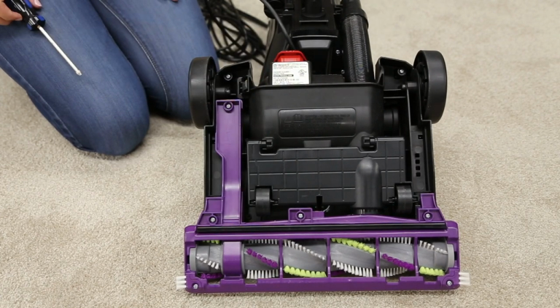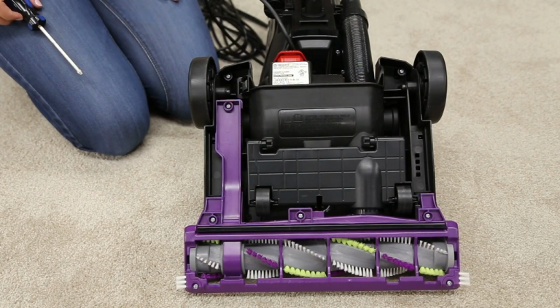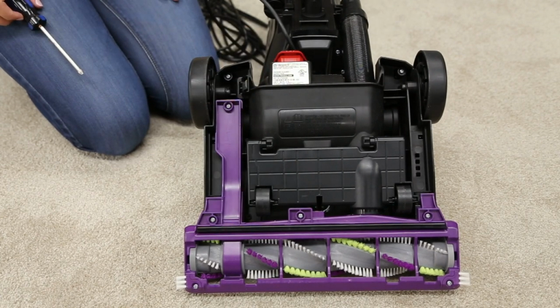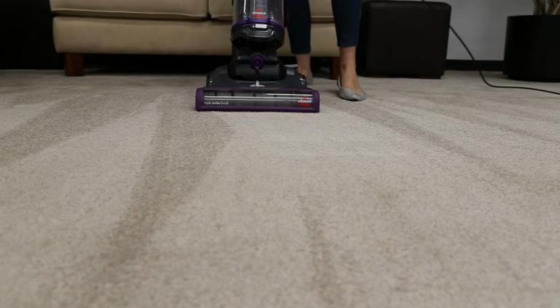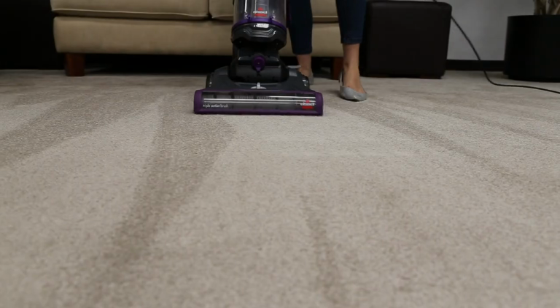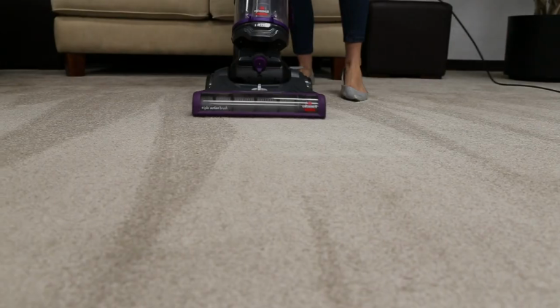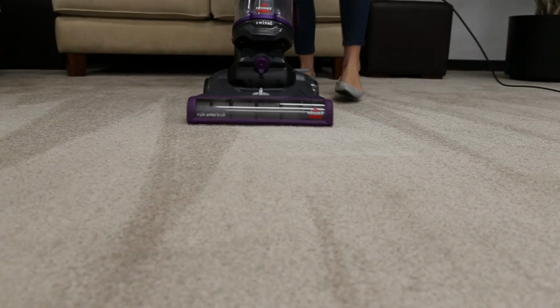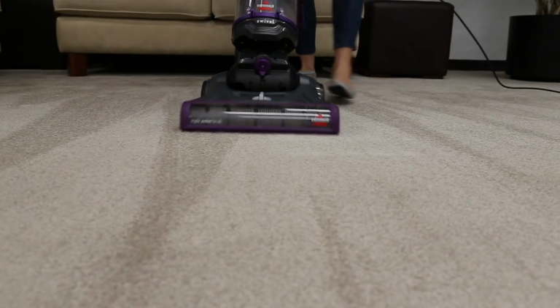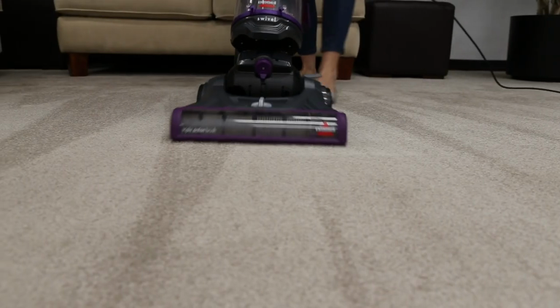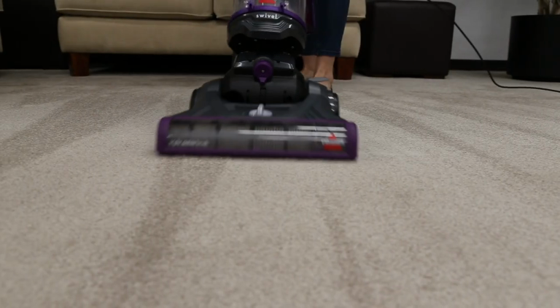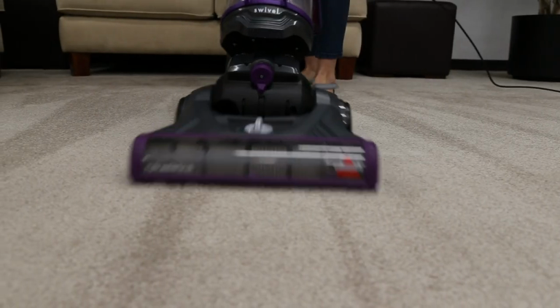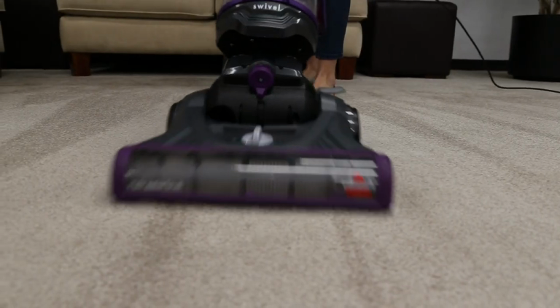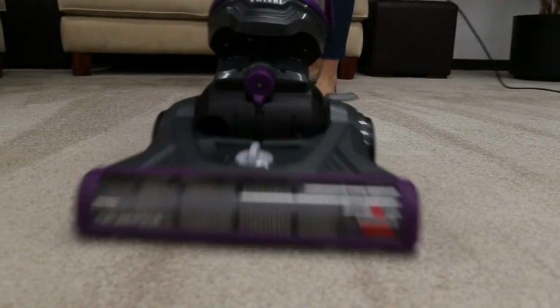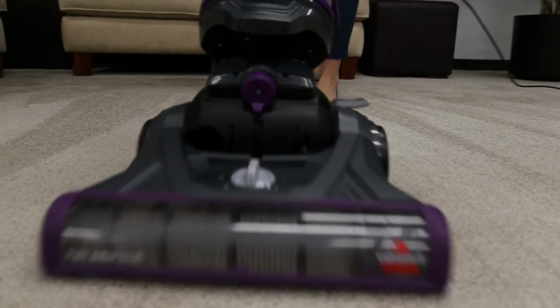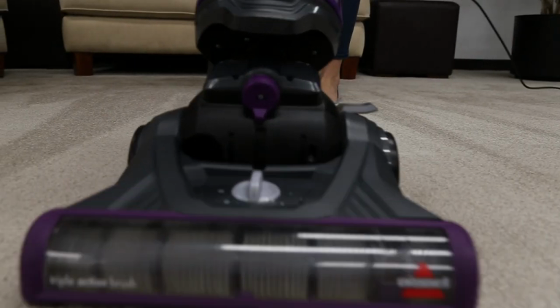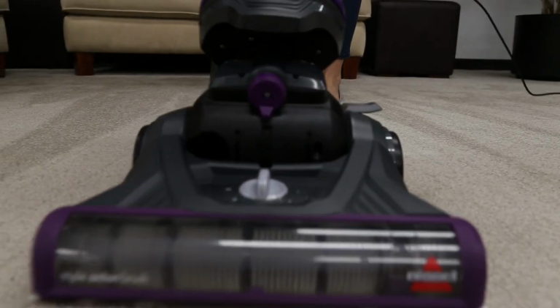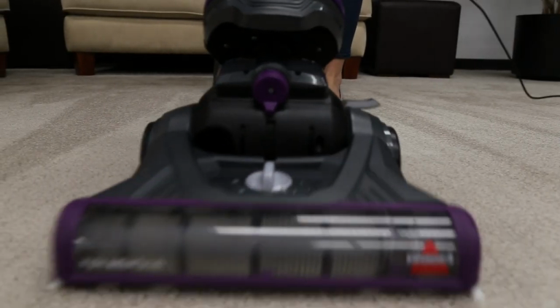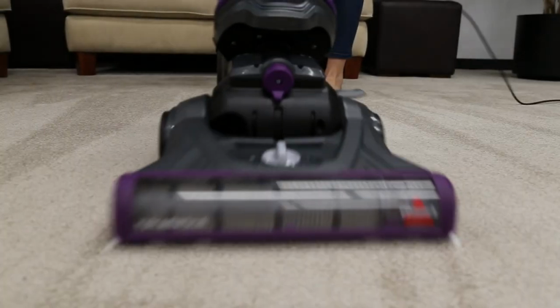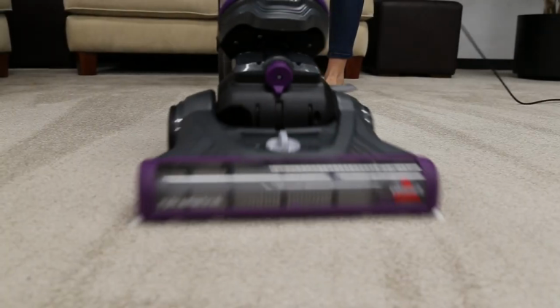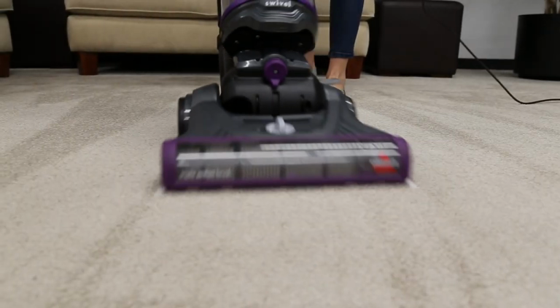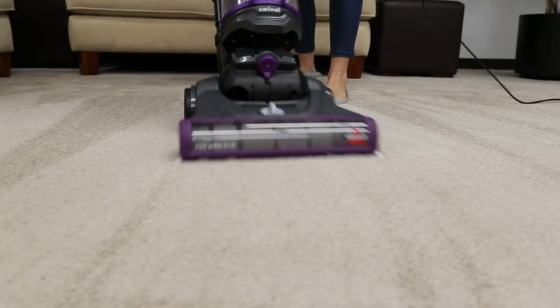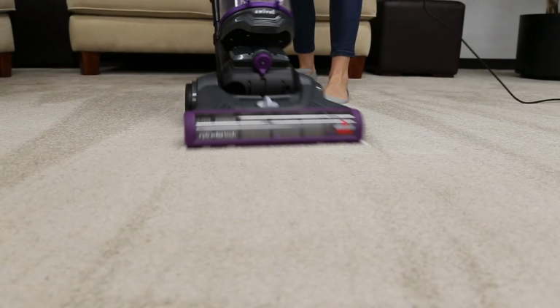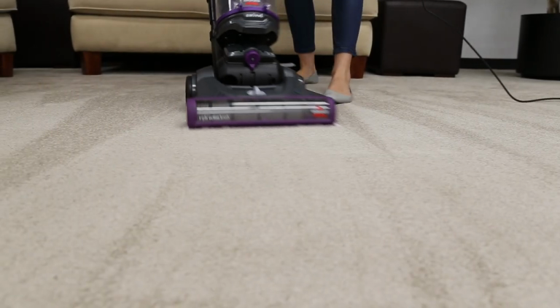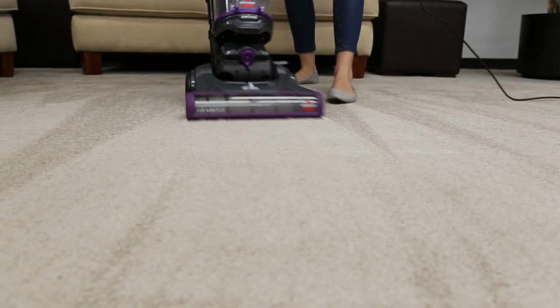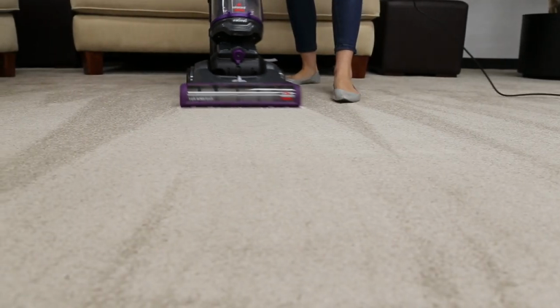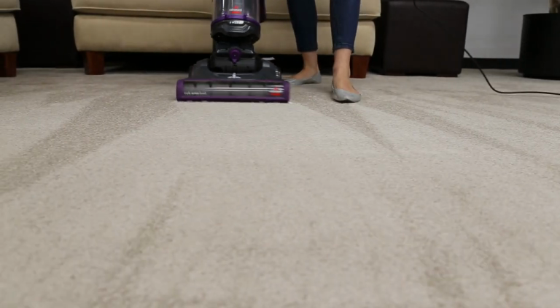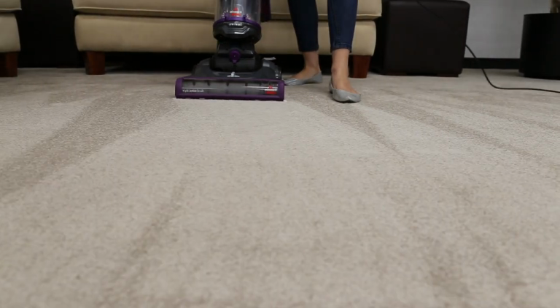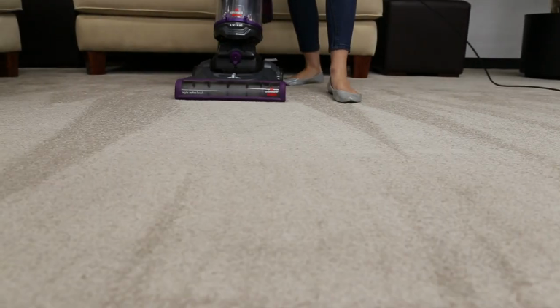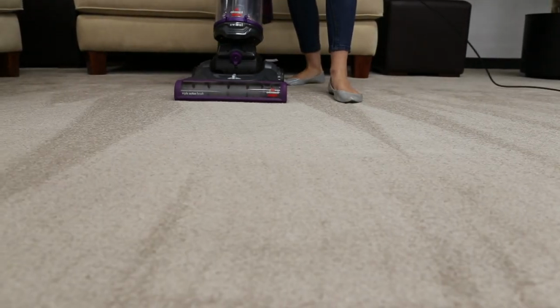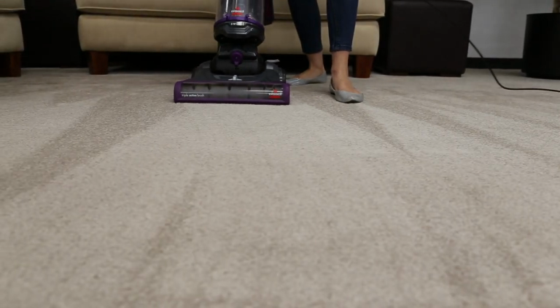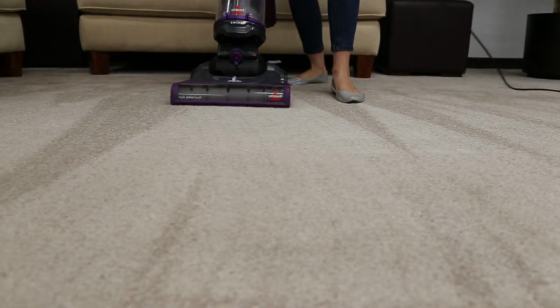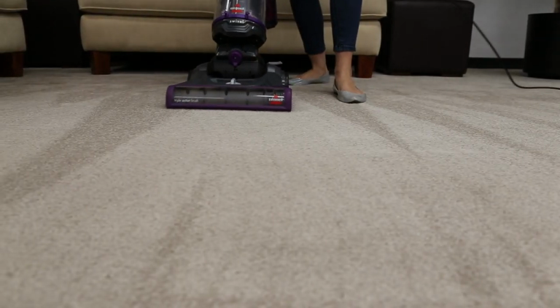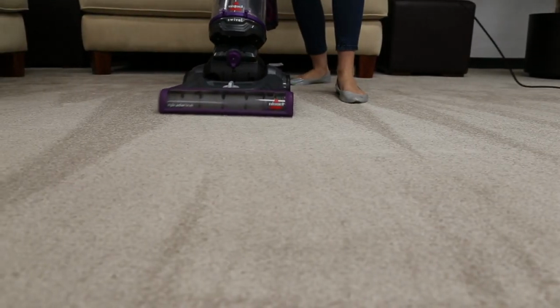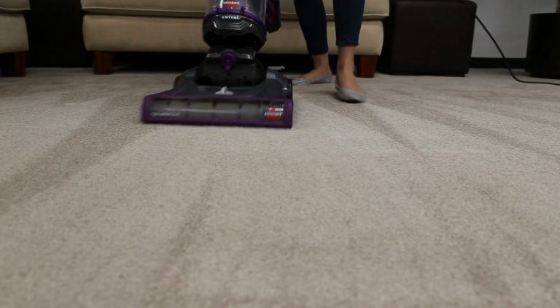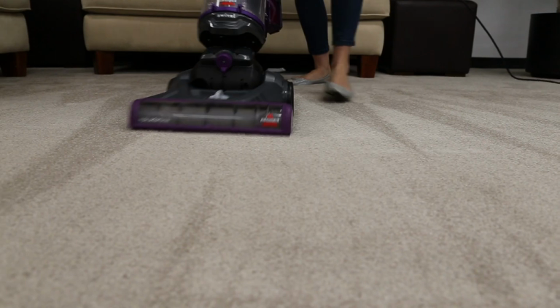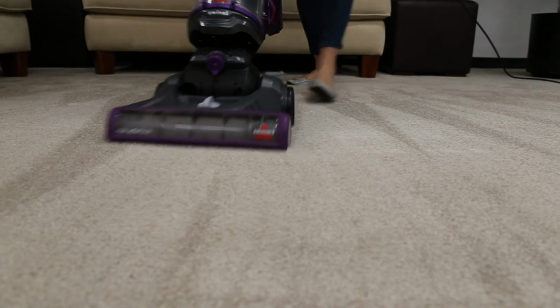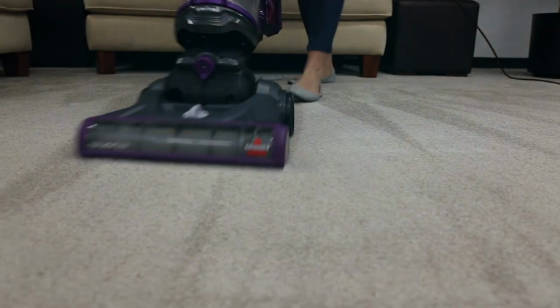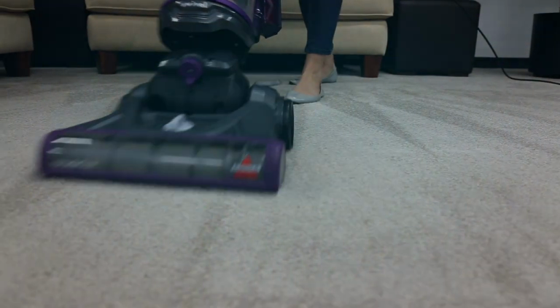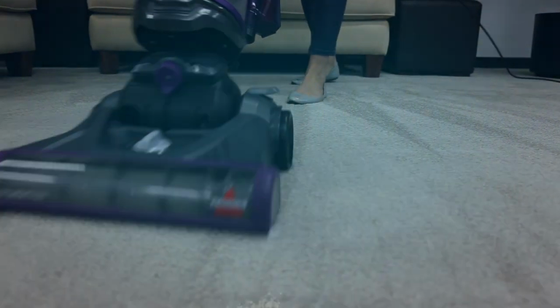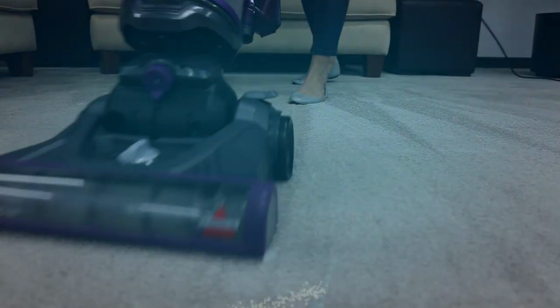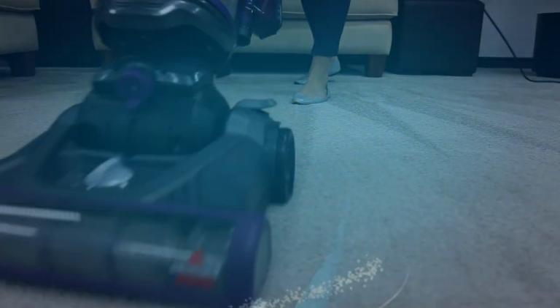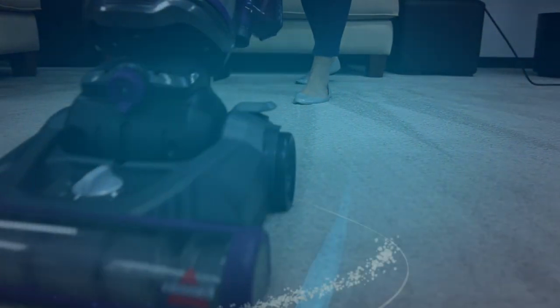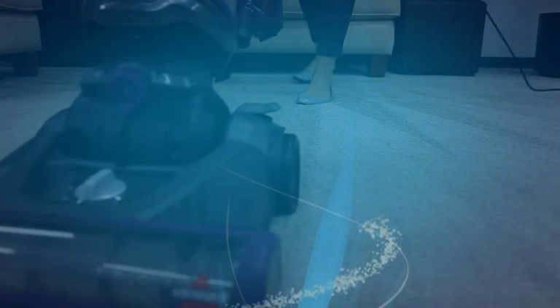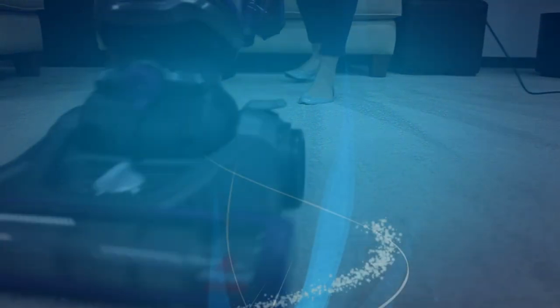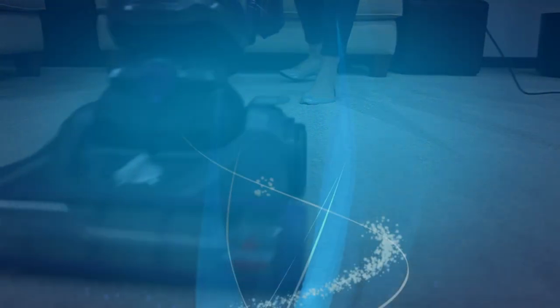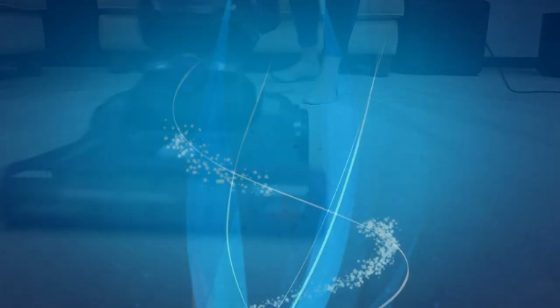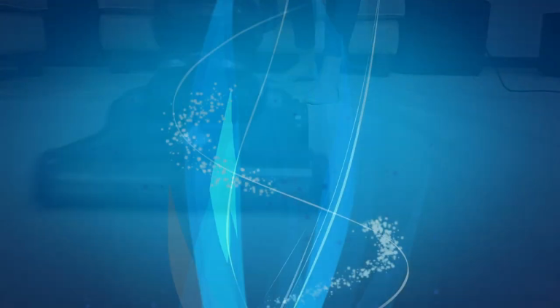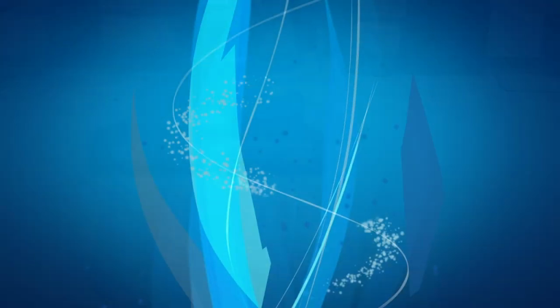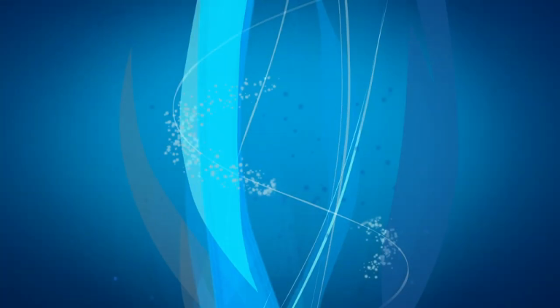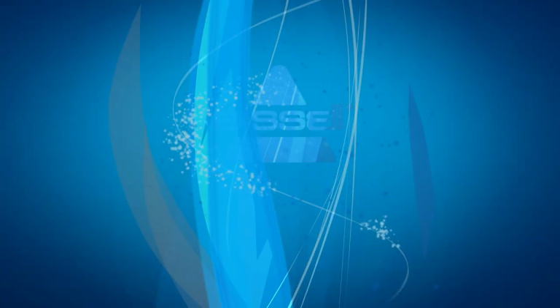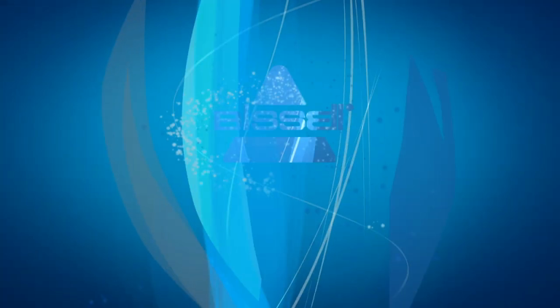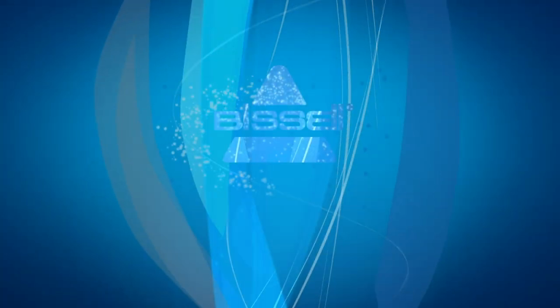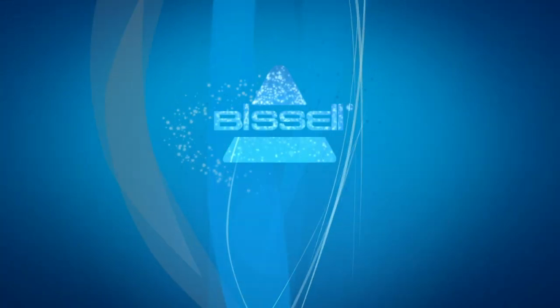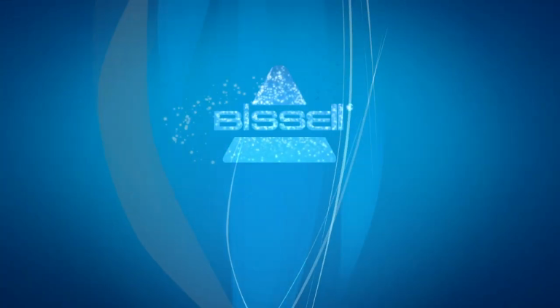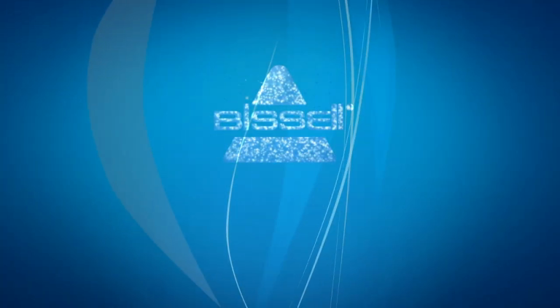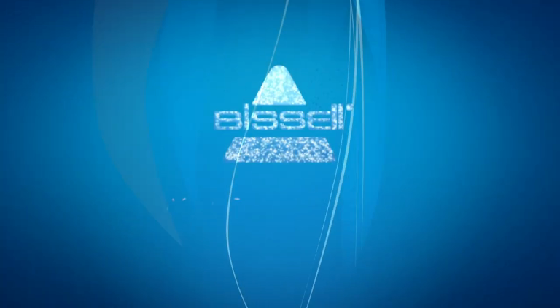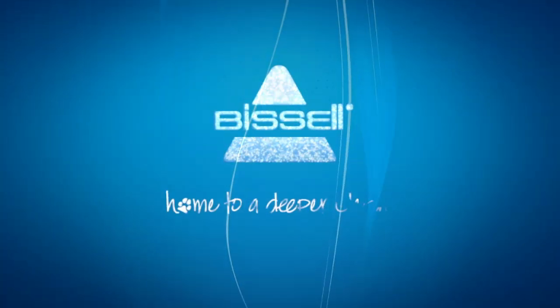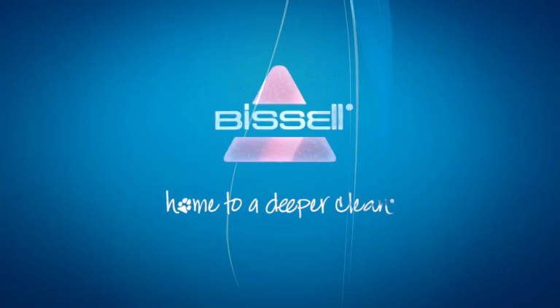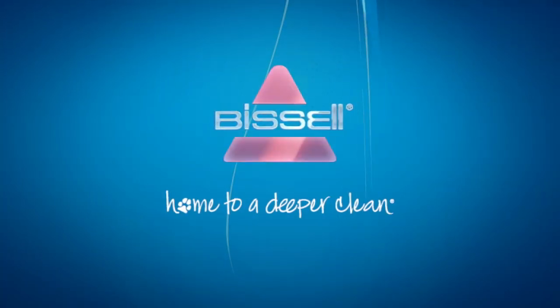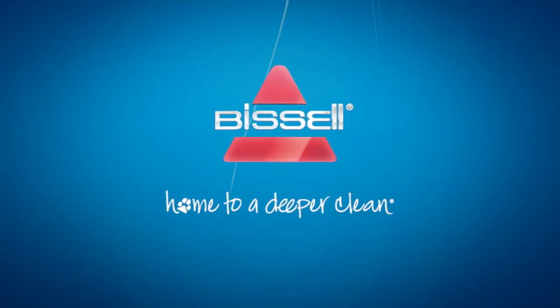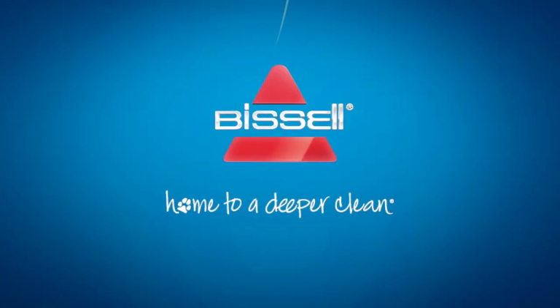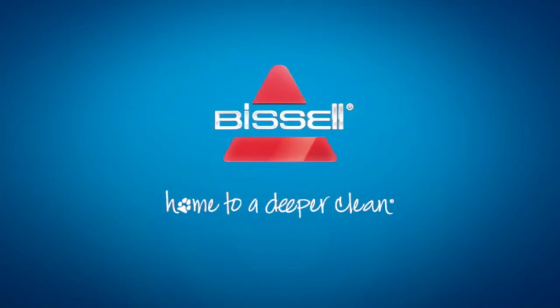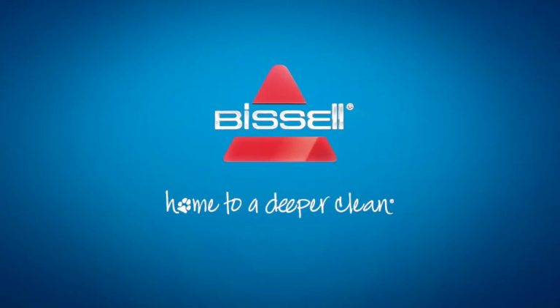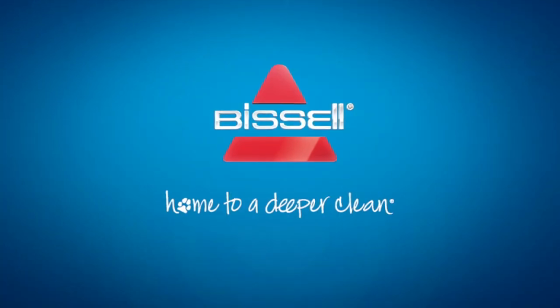We hope these steps get you back to cleaning with your PowerLifter Swivel Vacuum.